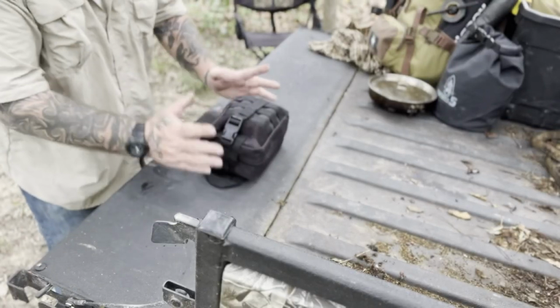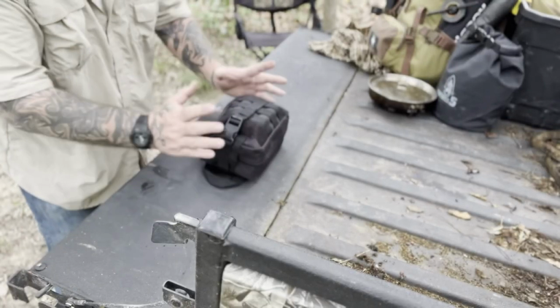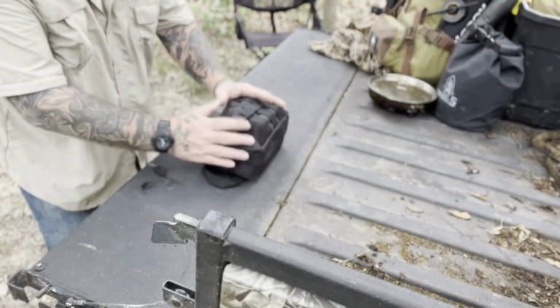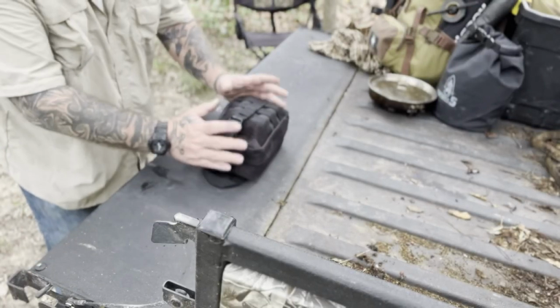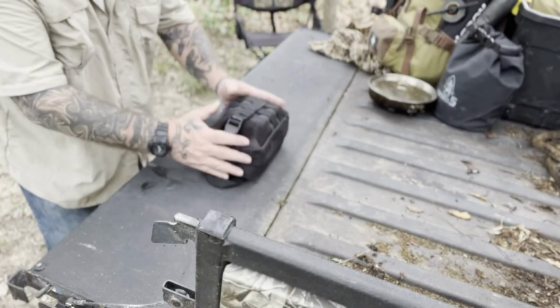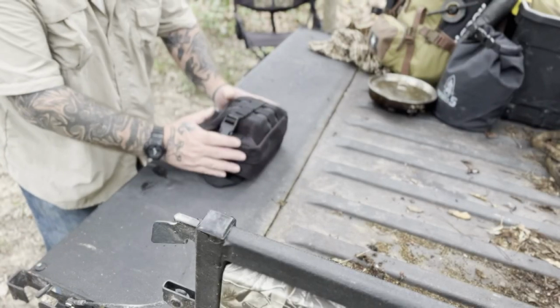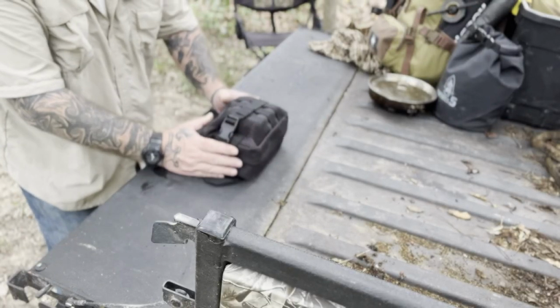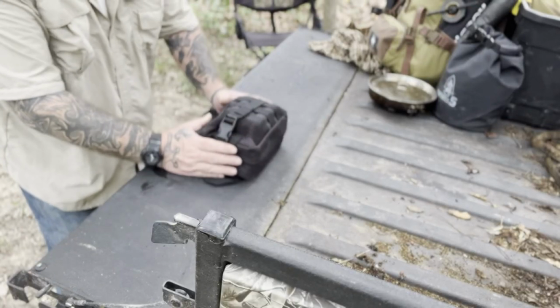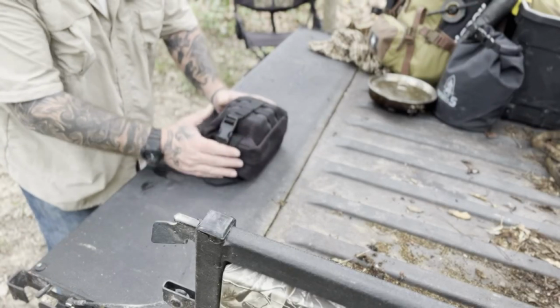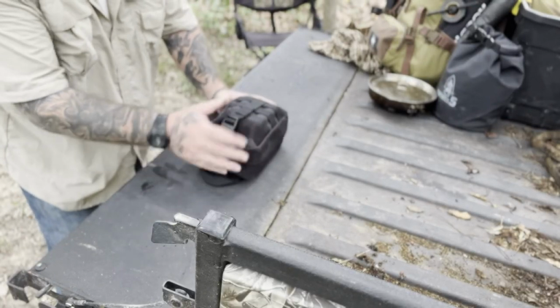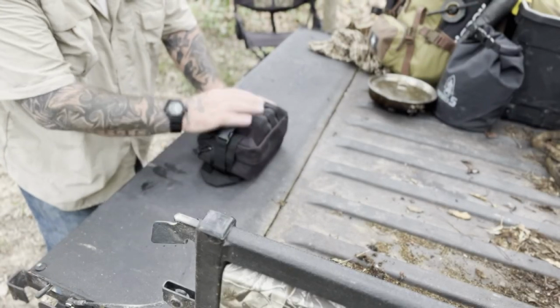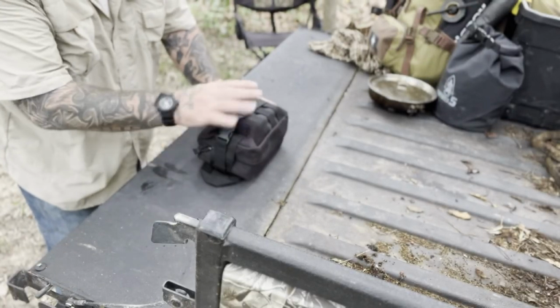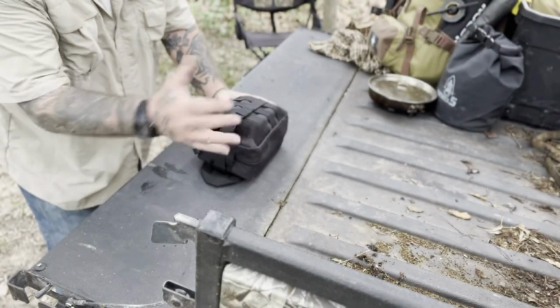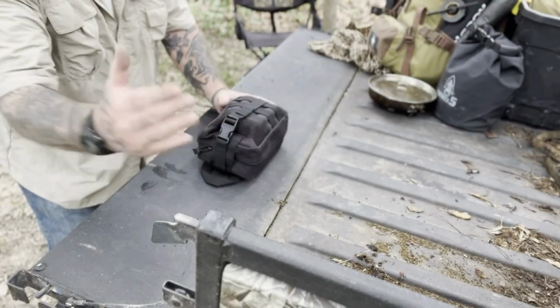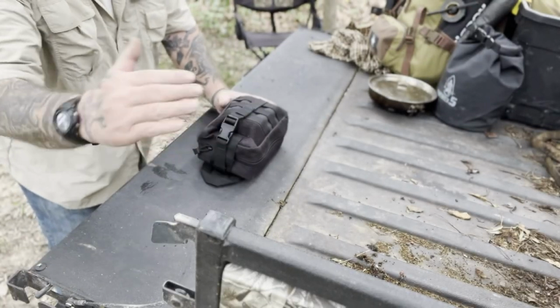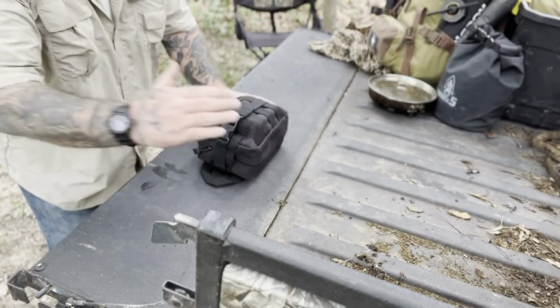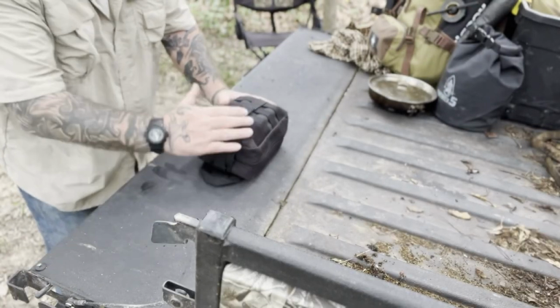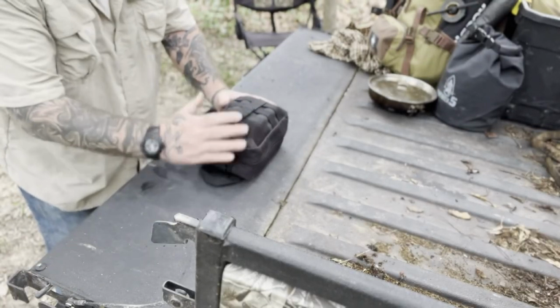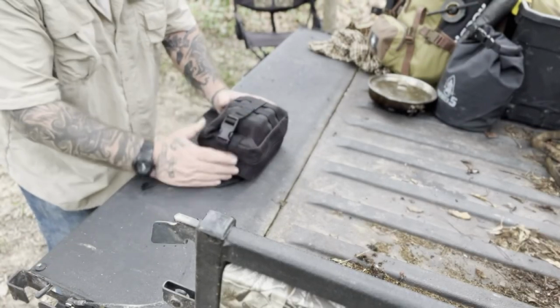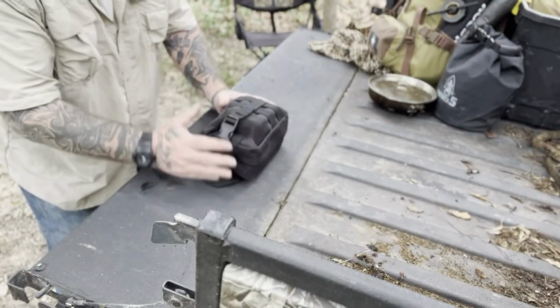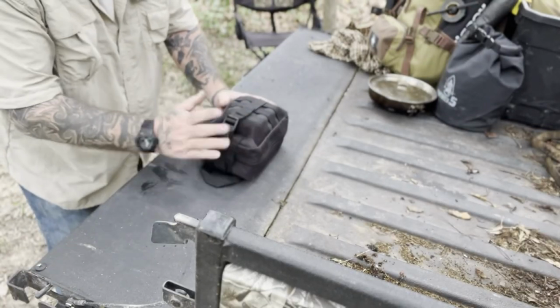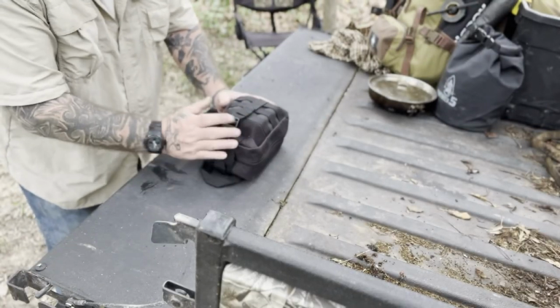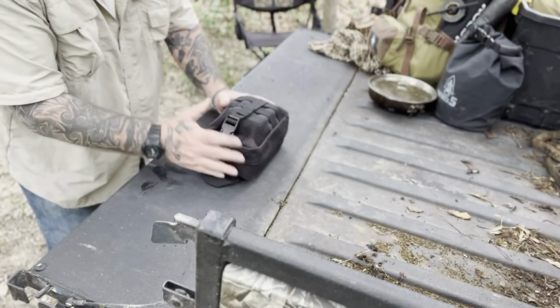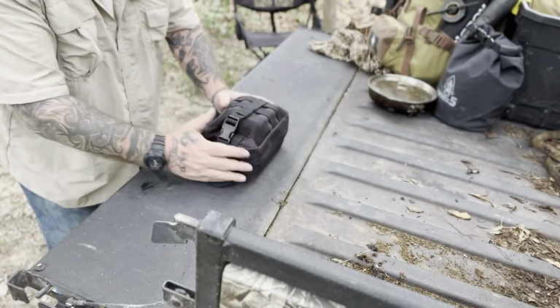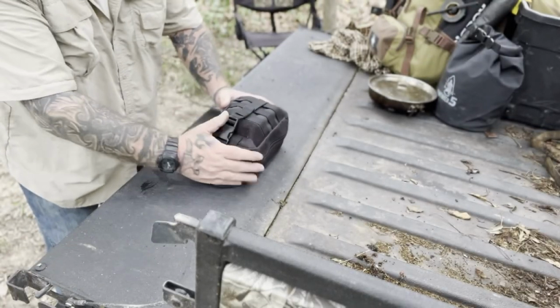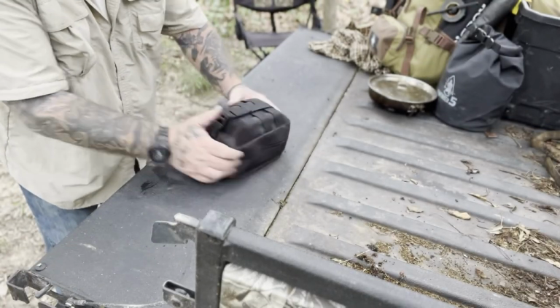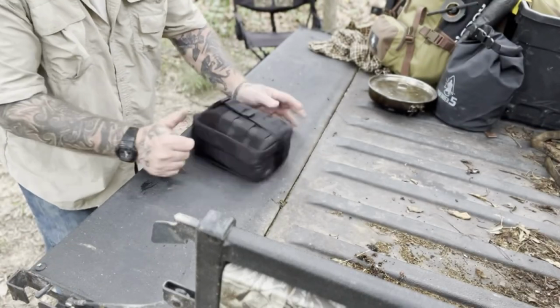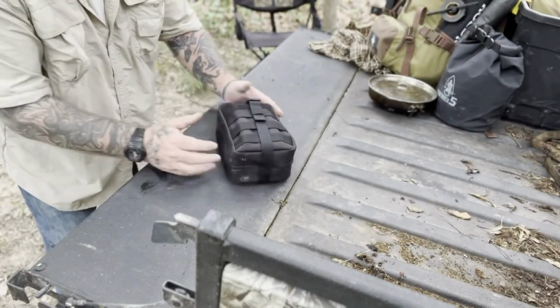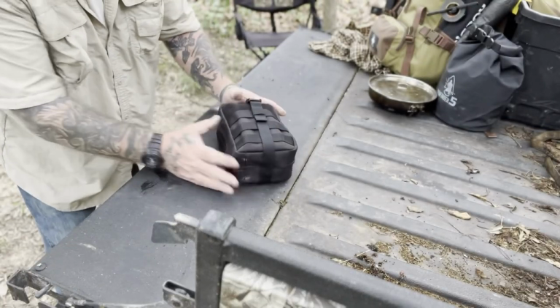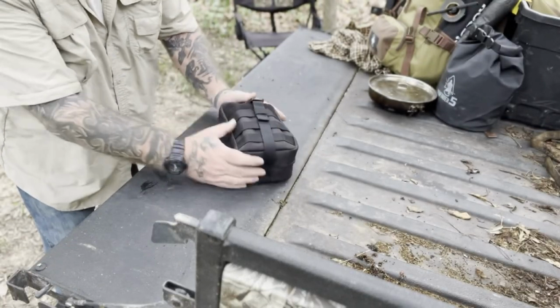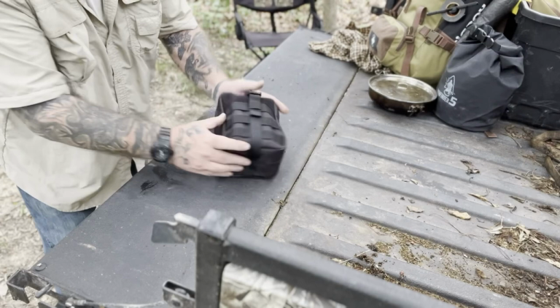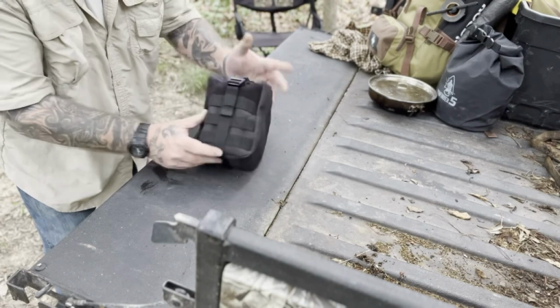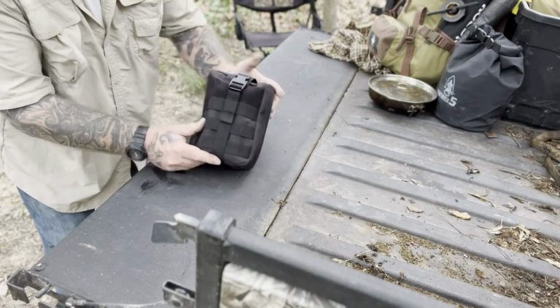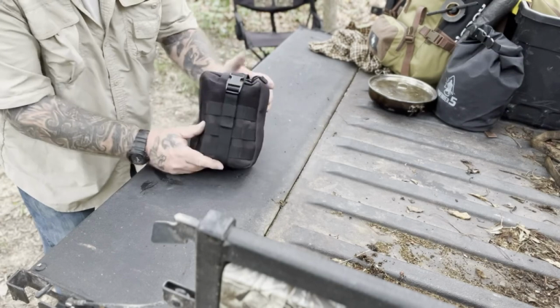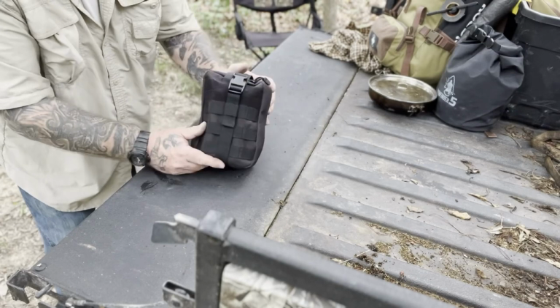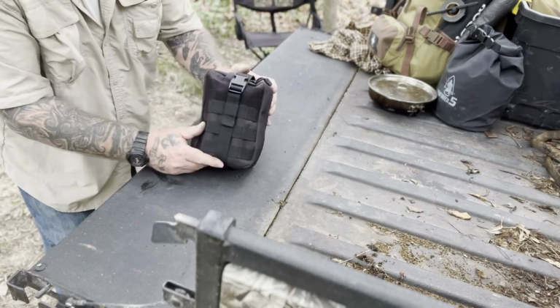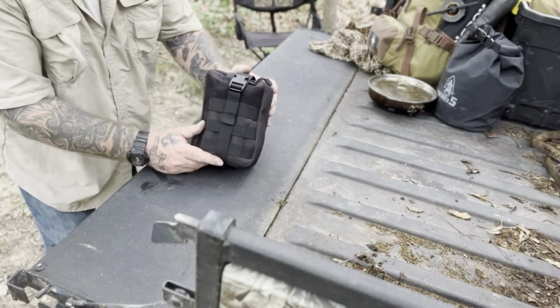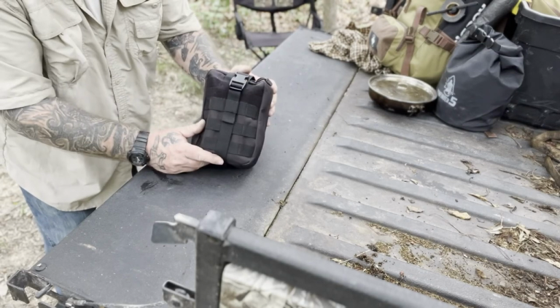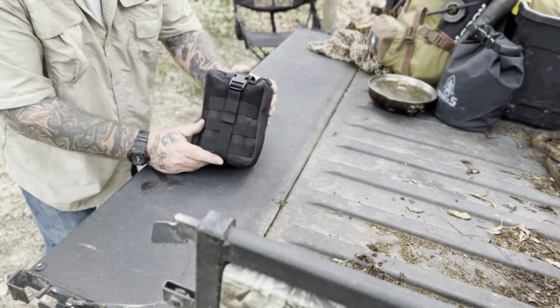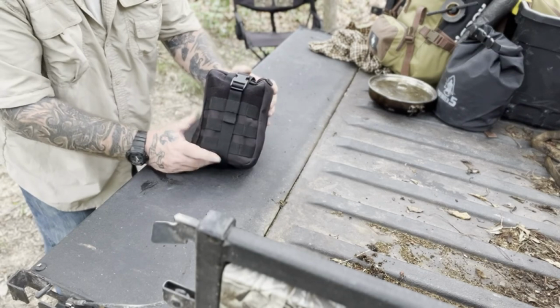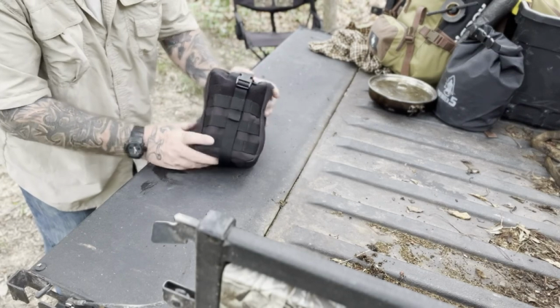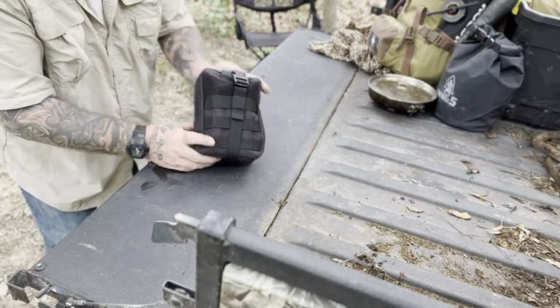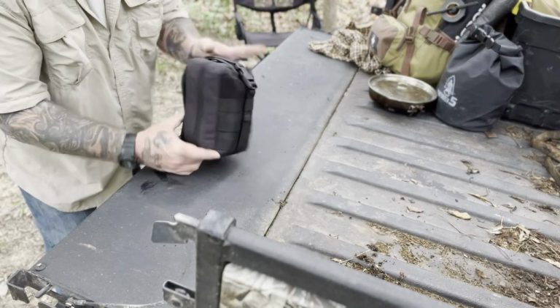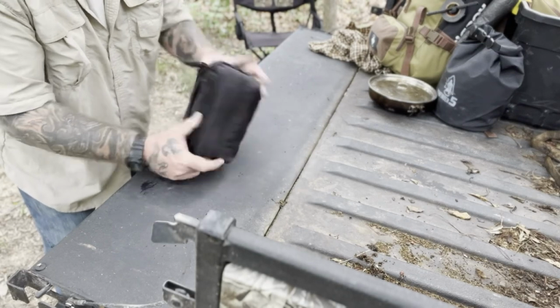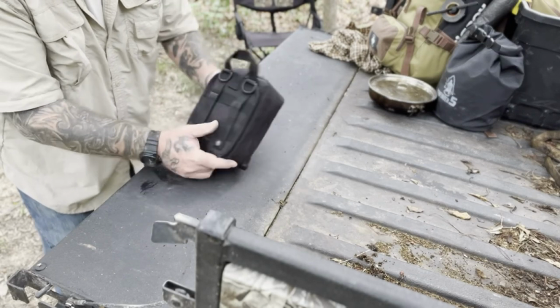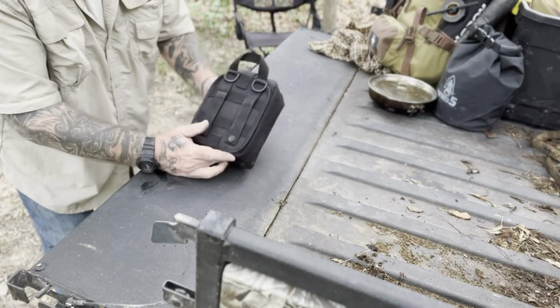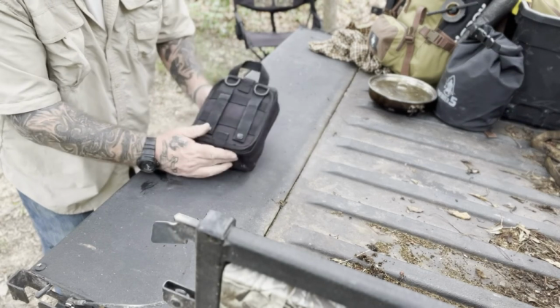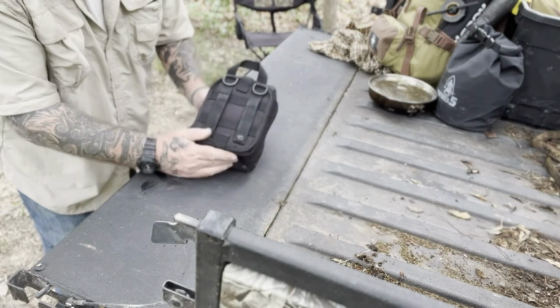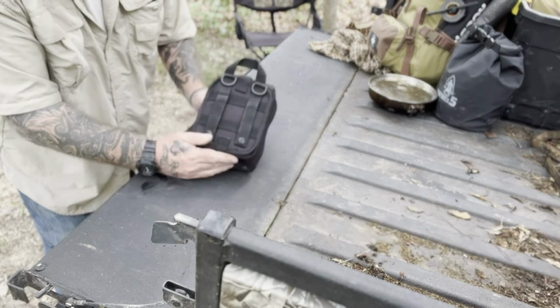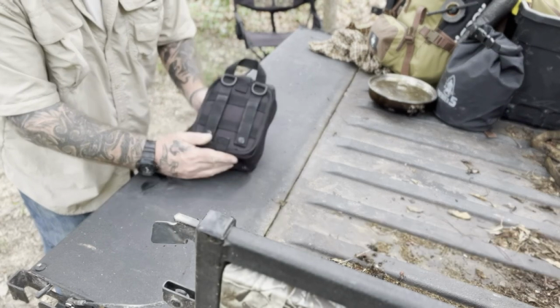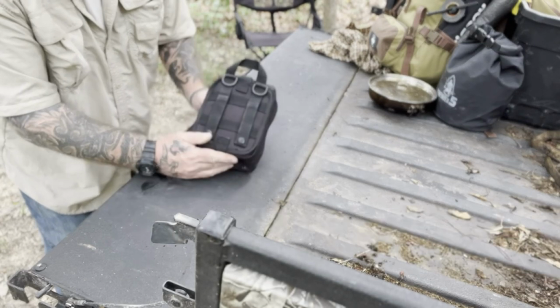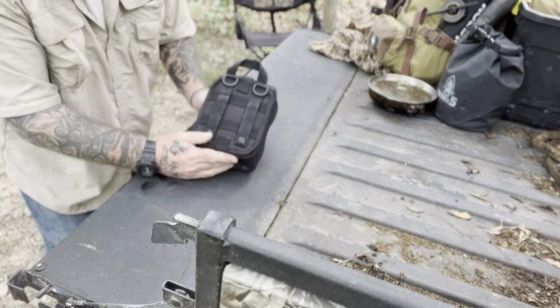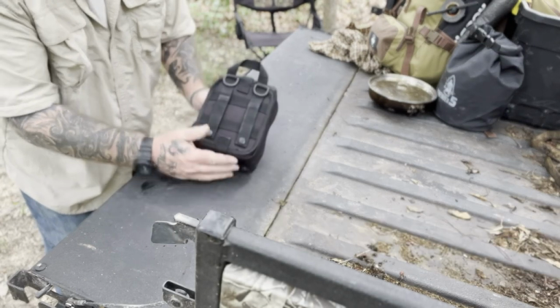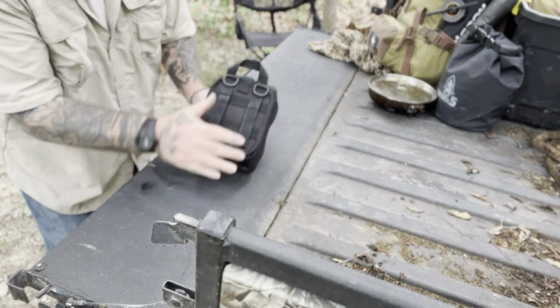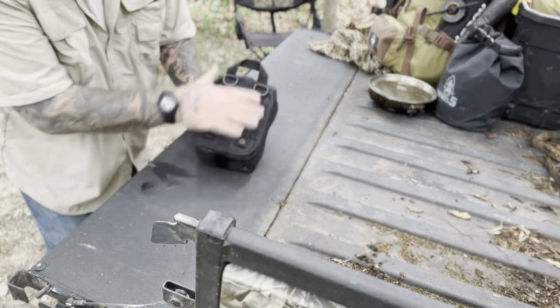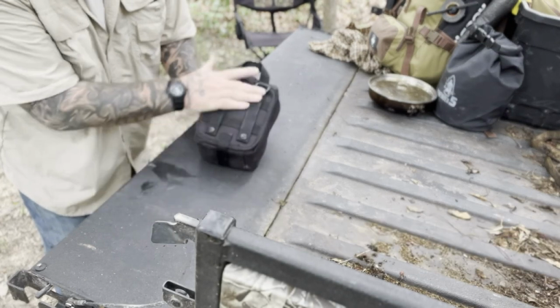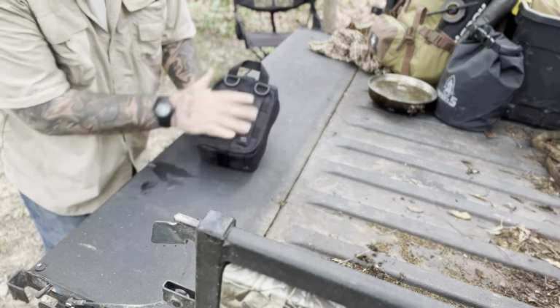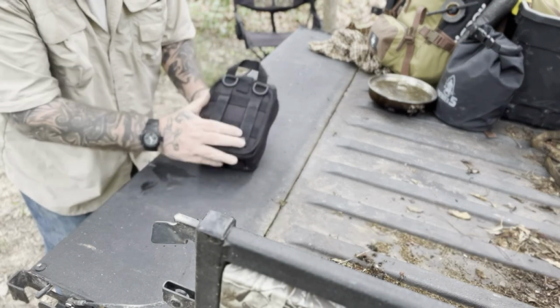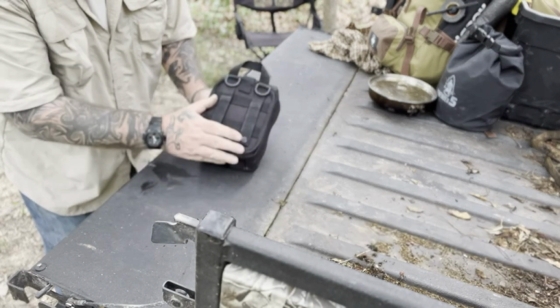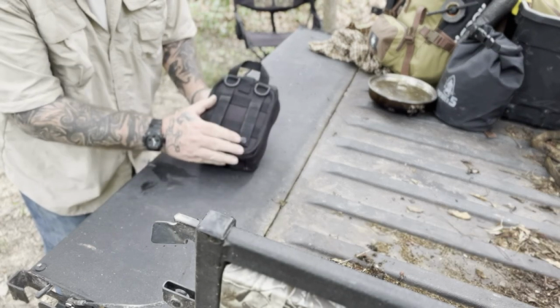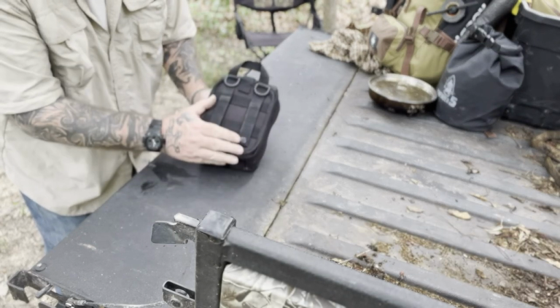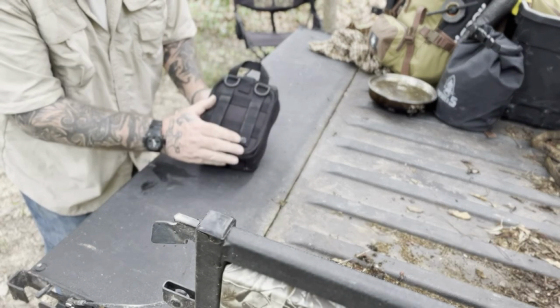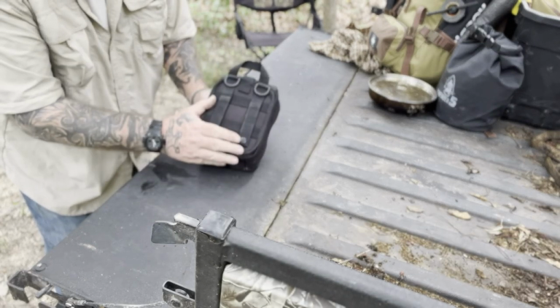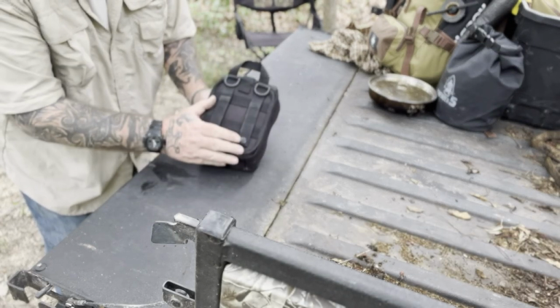I thought I'd give you a bird's eye view of this bag. This is the same bag that the IFAC comes in — it's exactly the same bag.